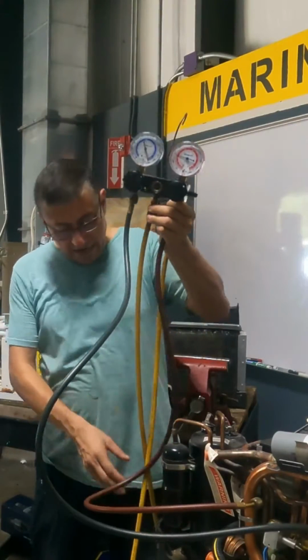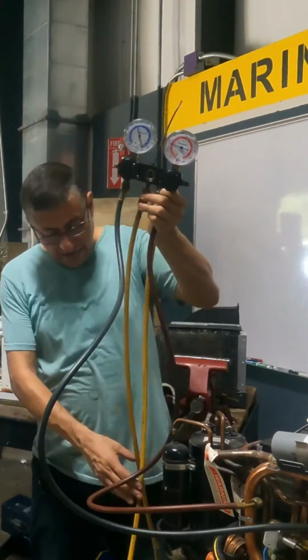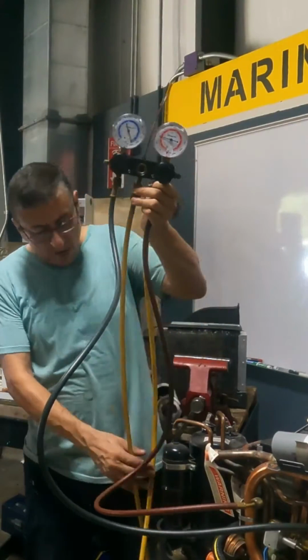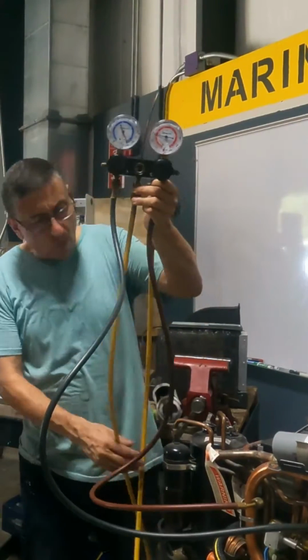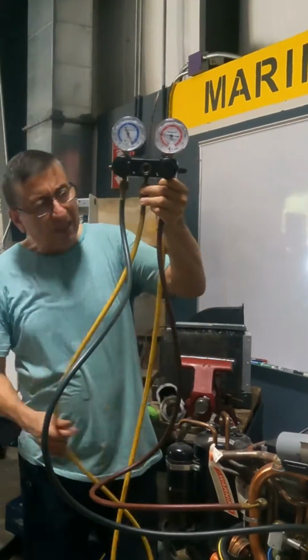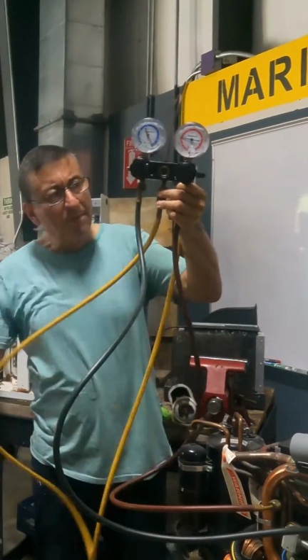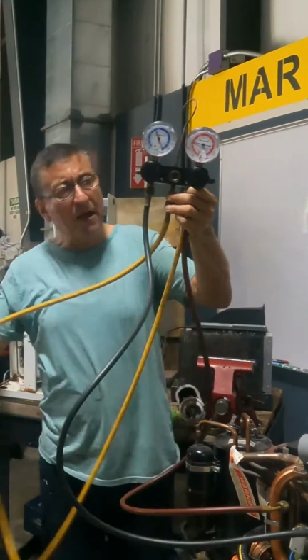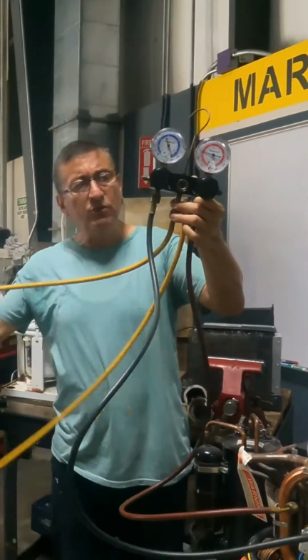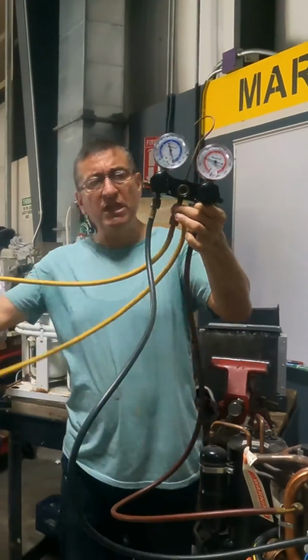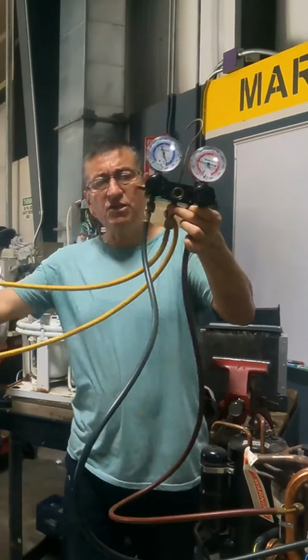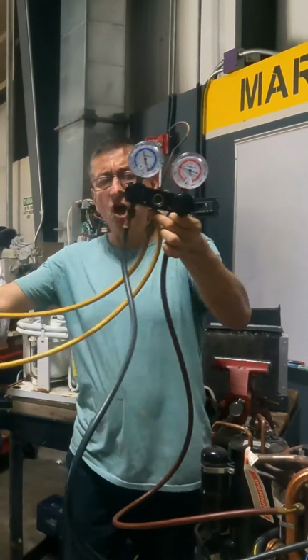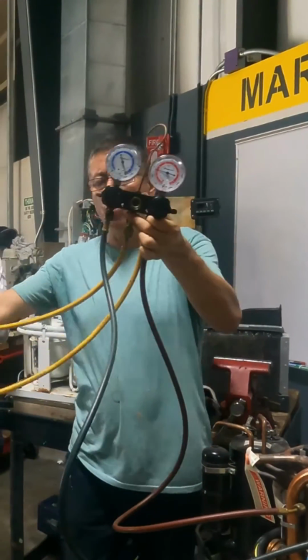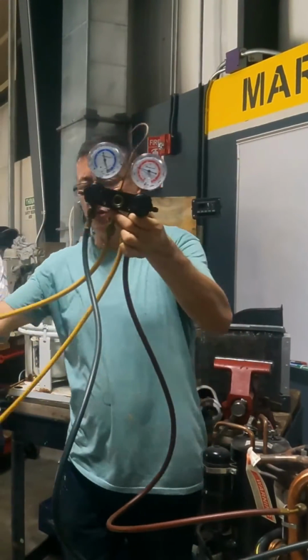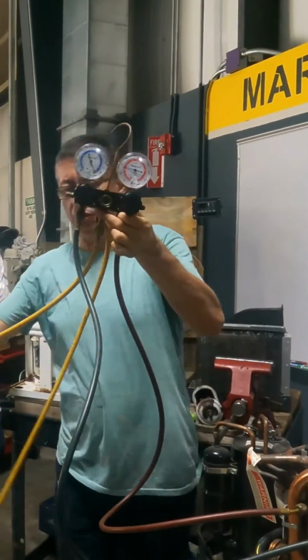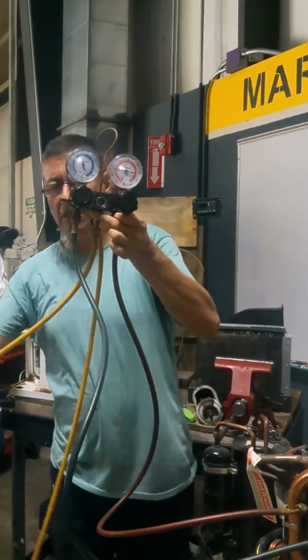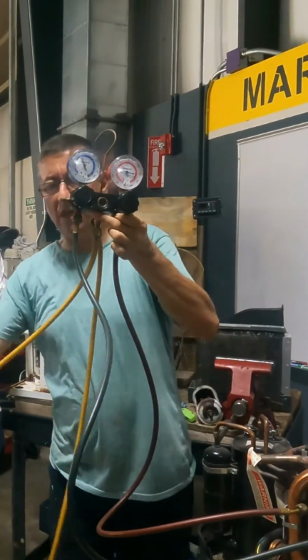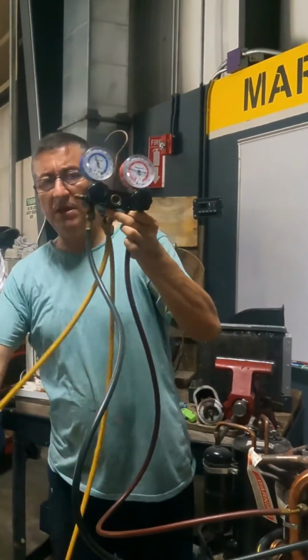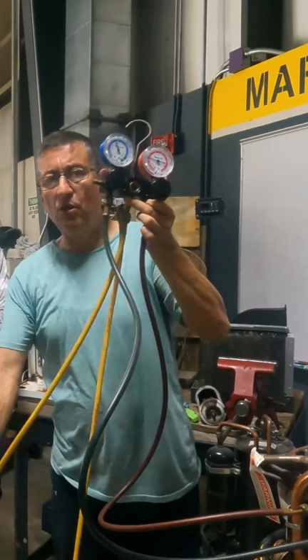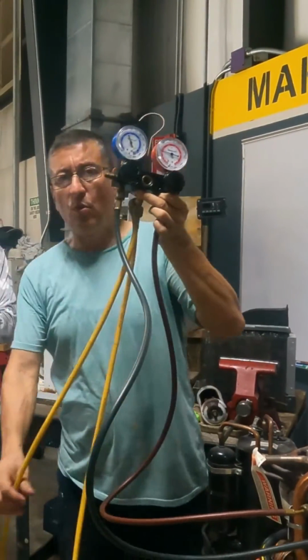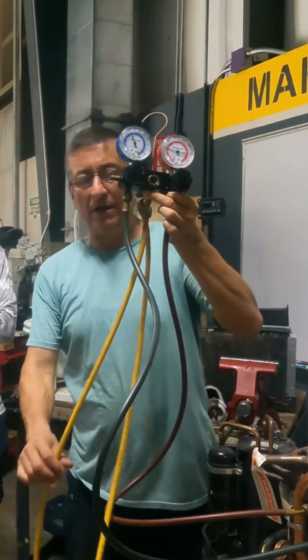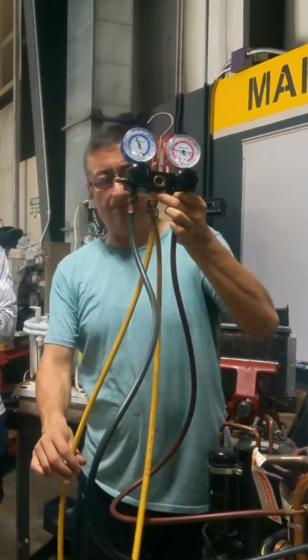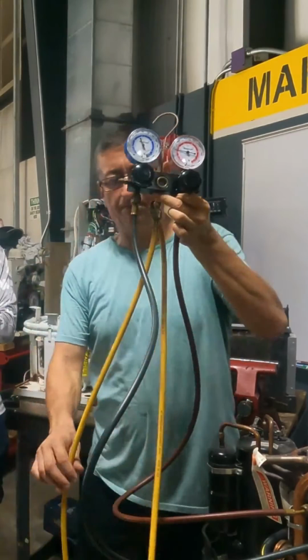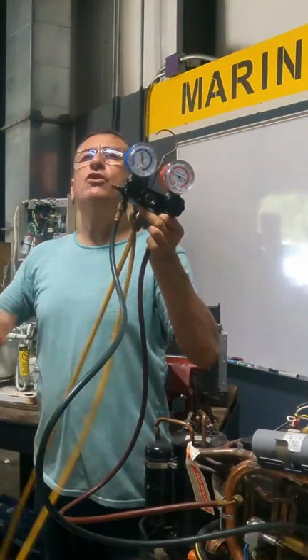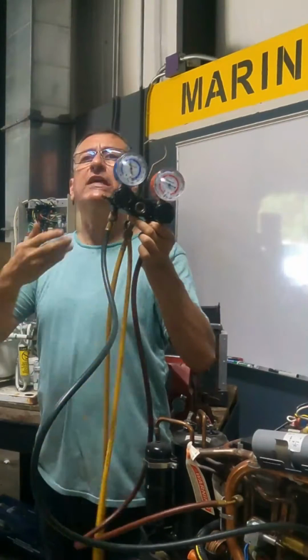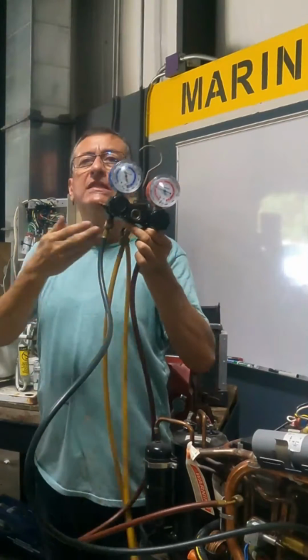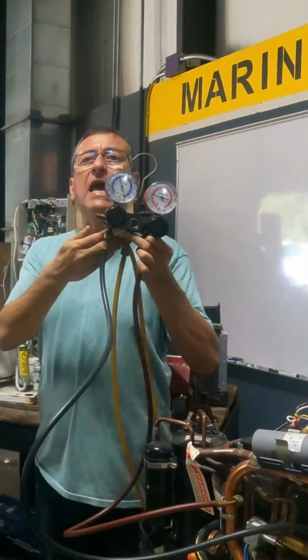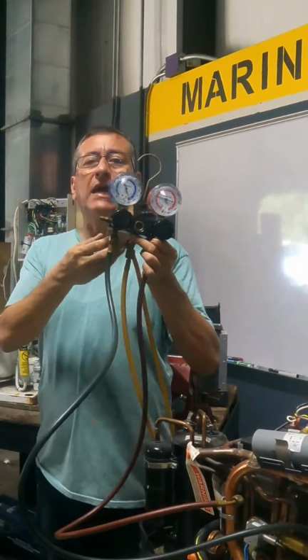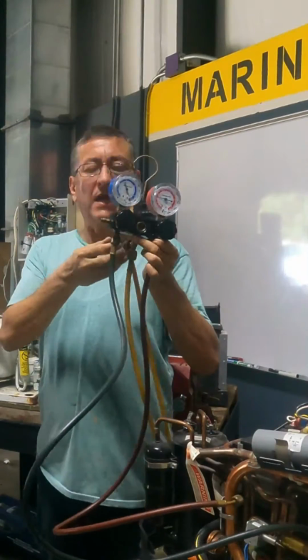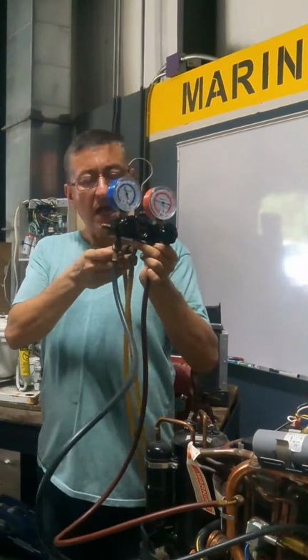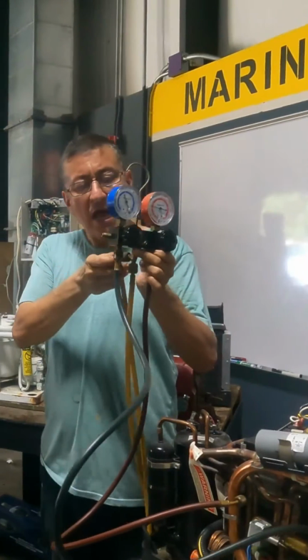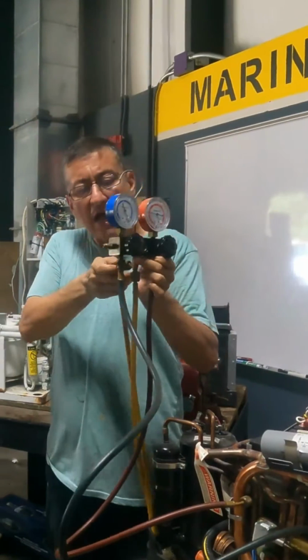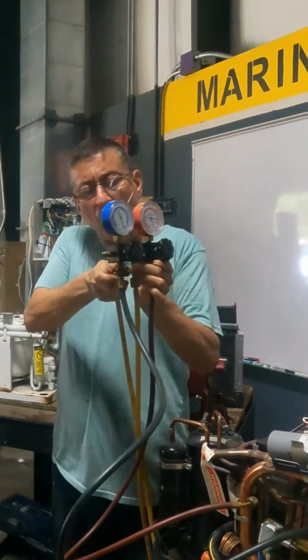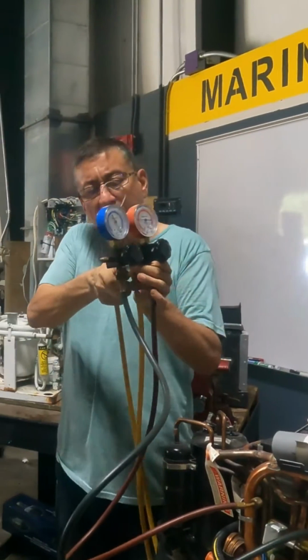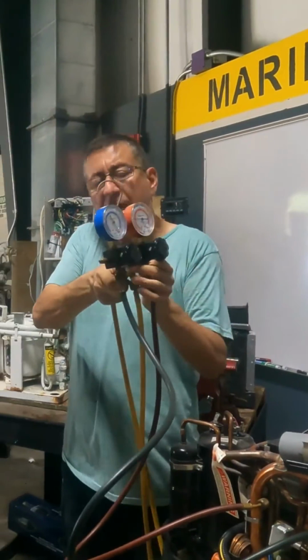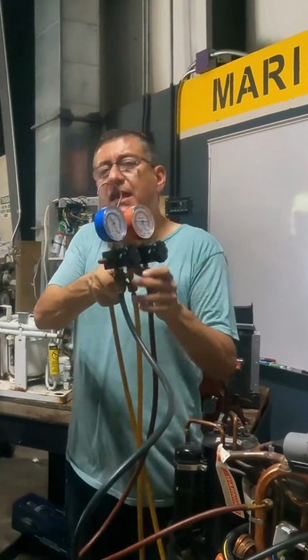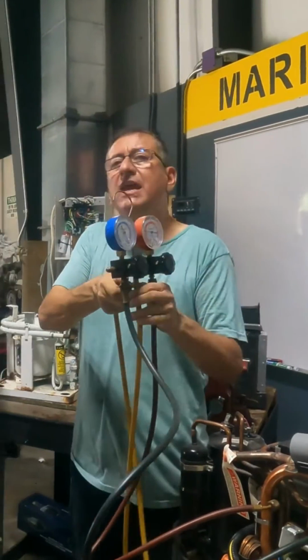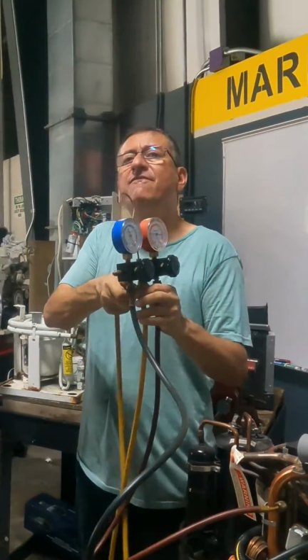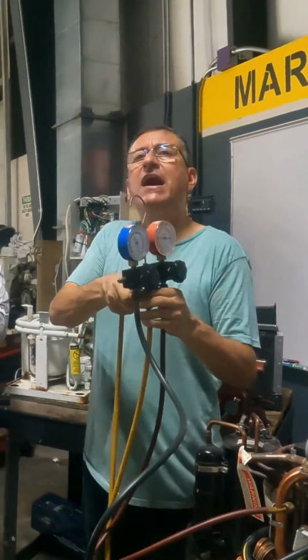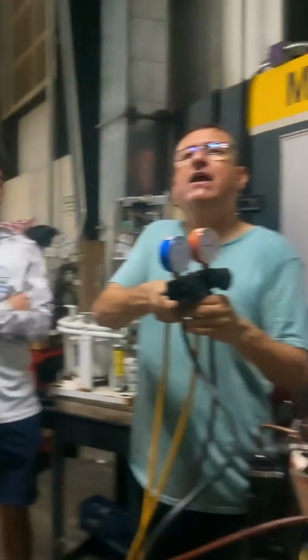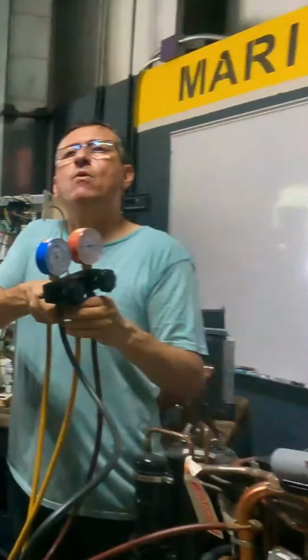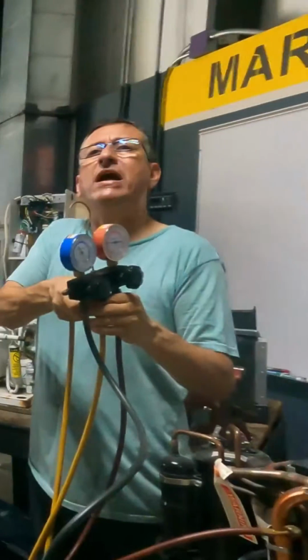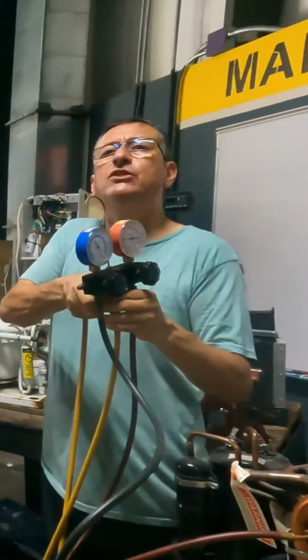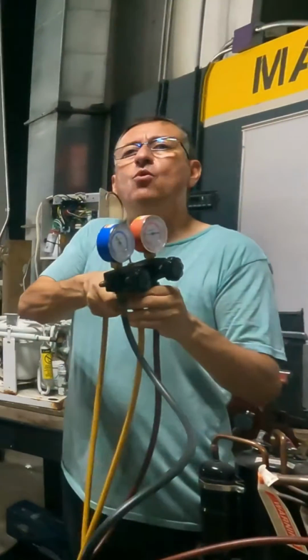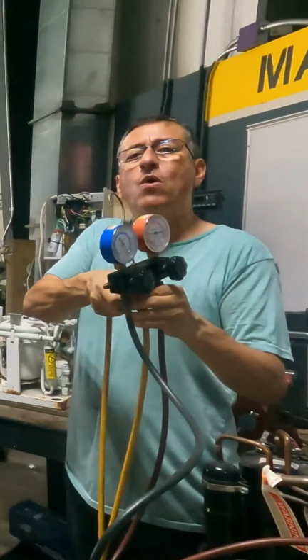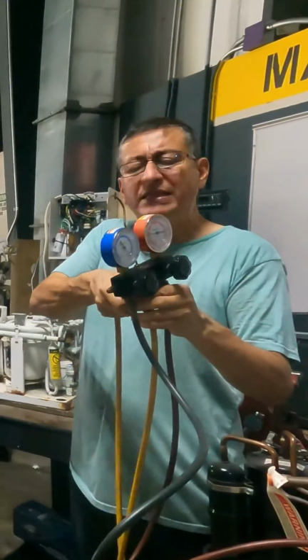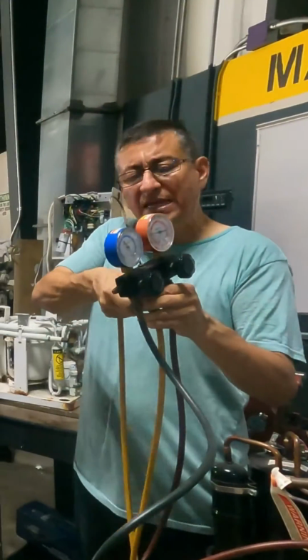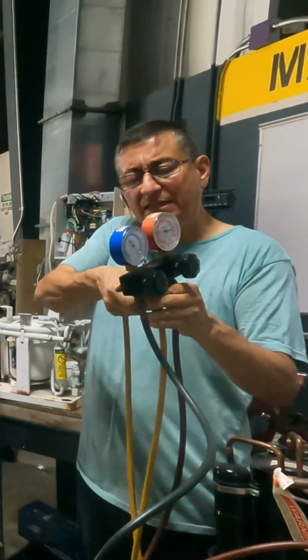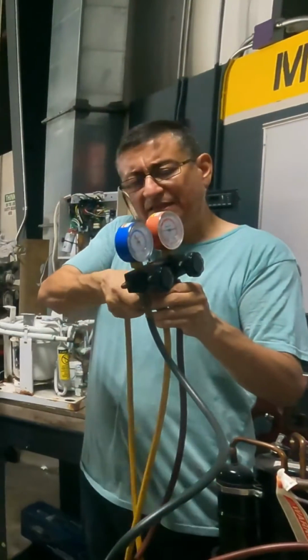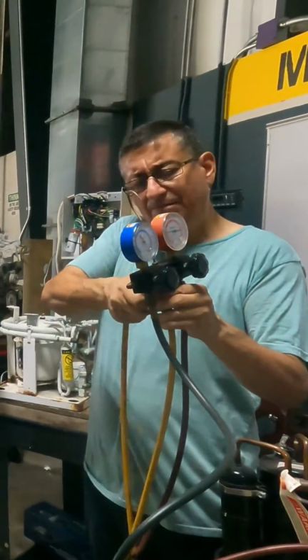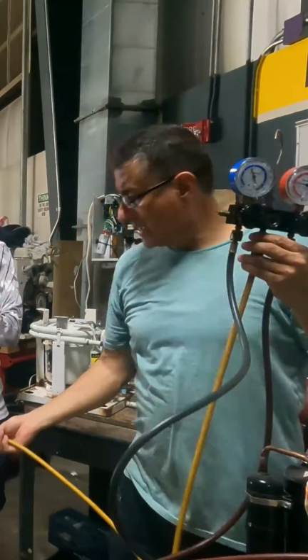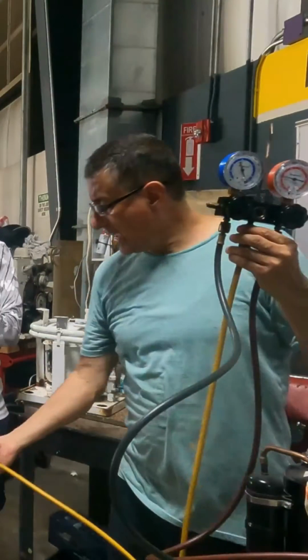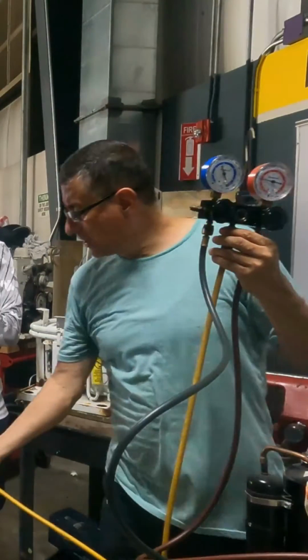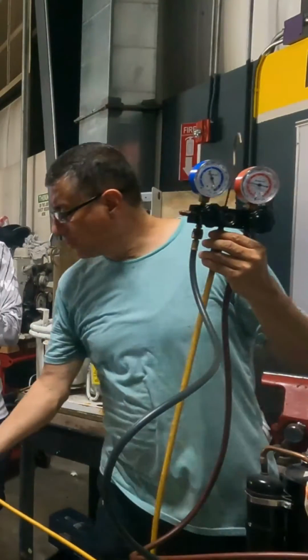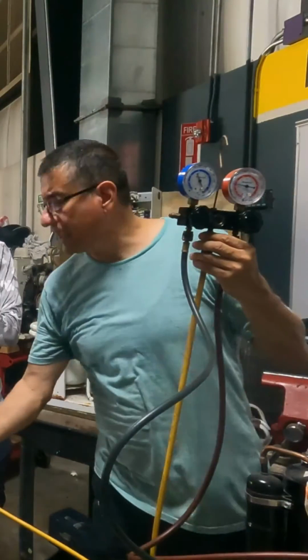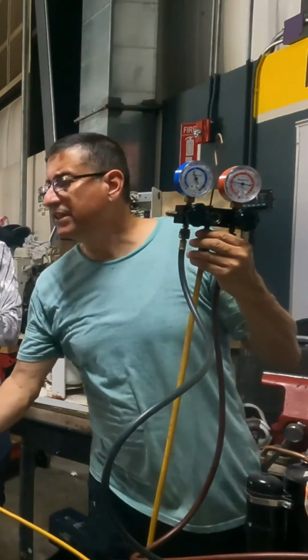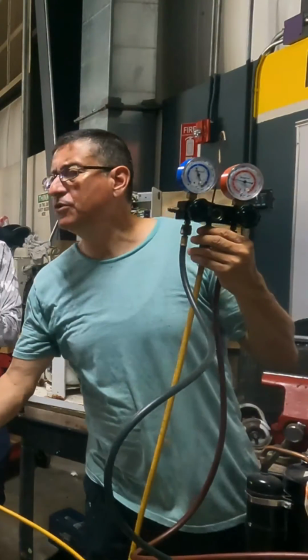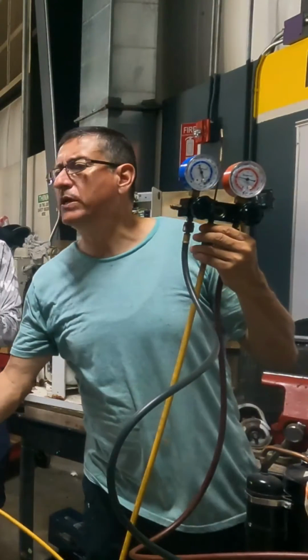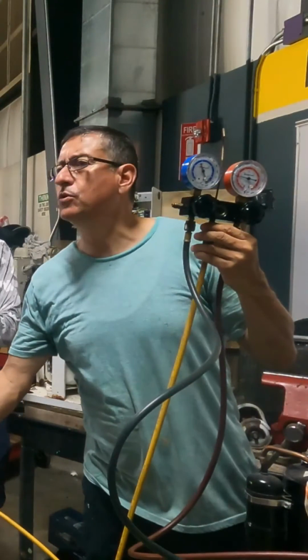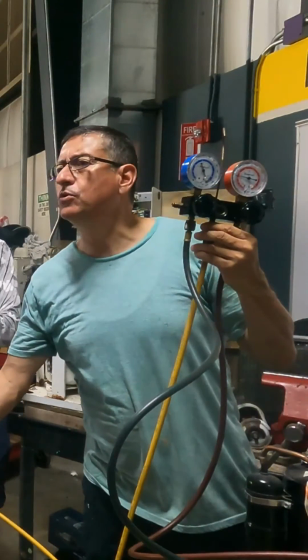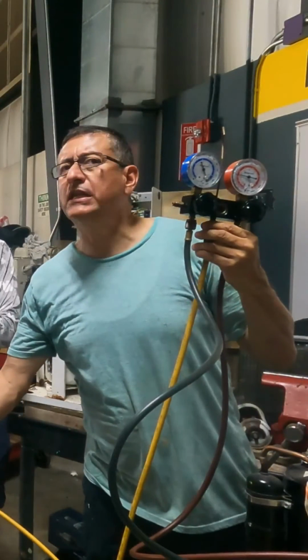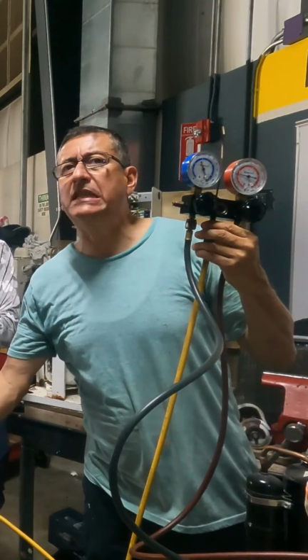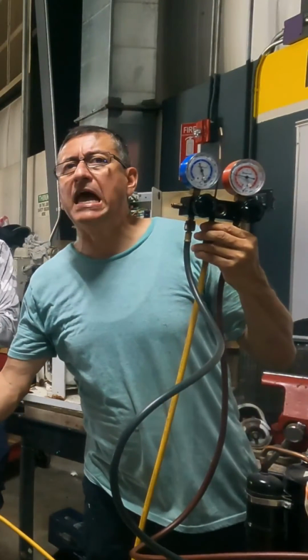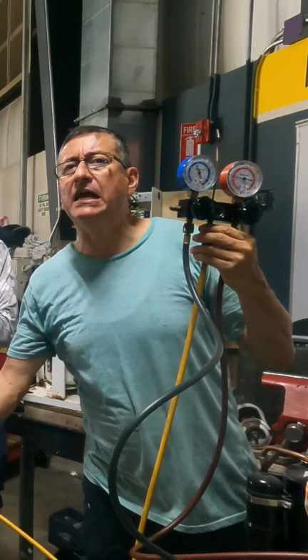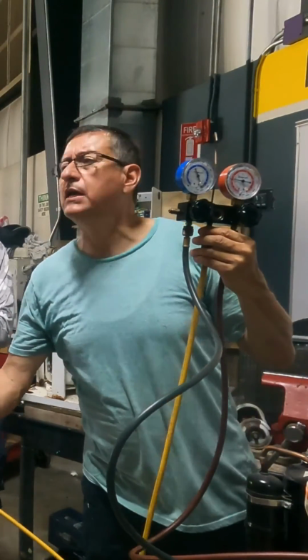And what about this hose? The middle one — for the tank. If I want to use it, I connect this one to the tank.